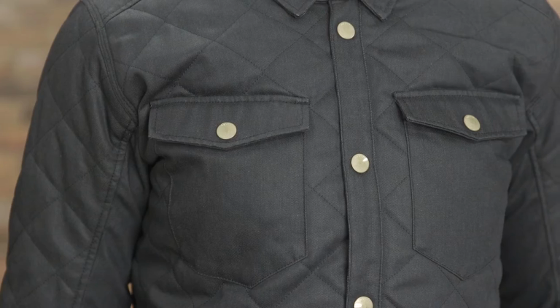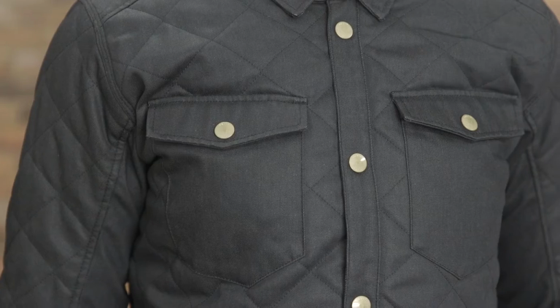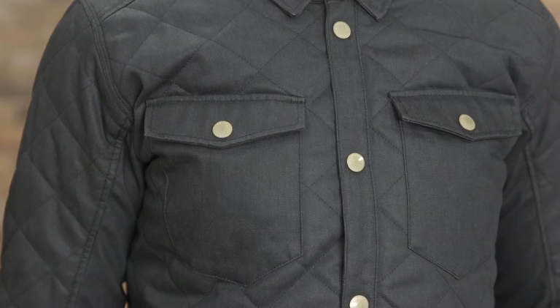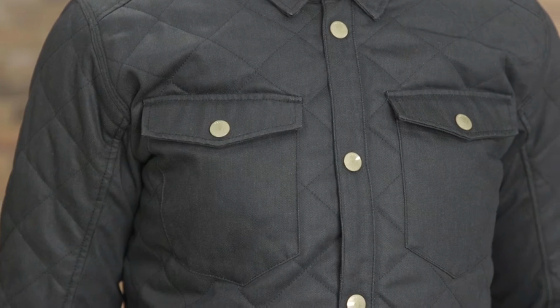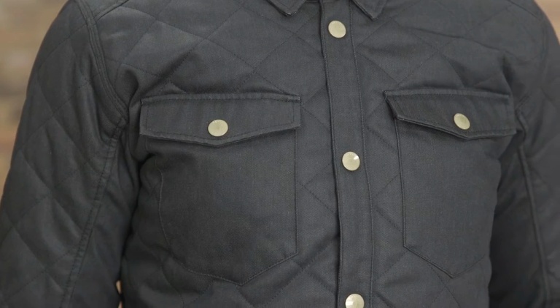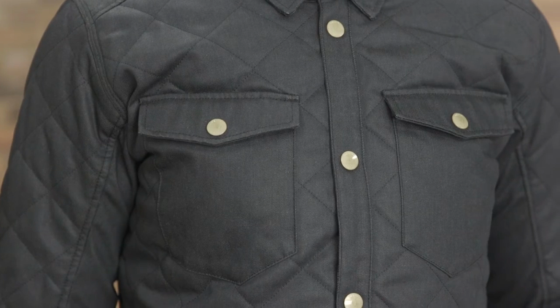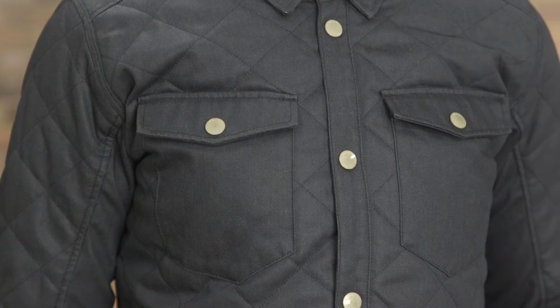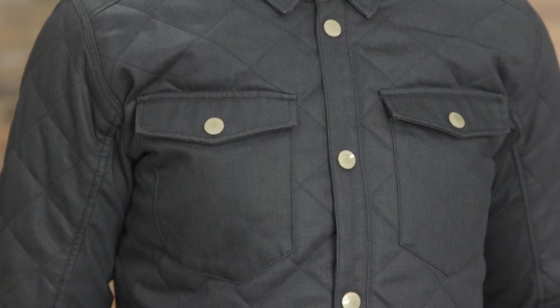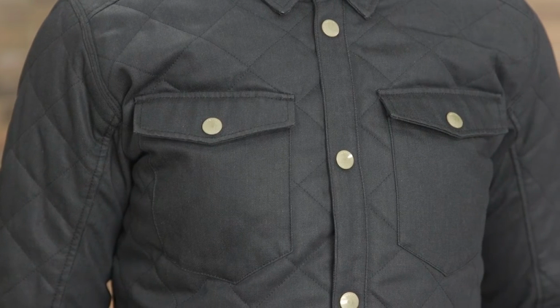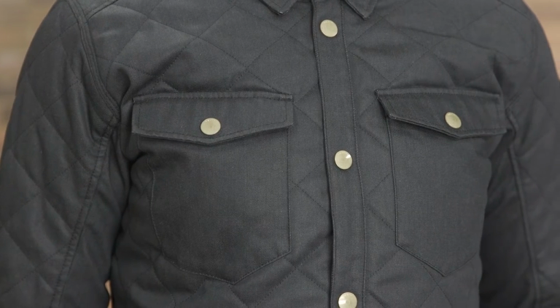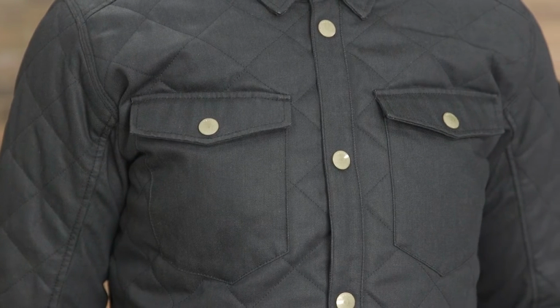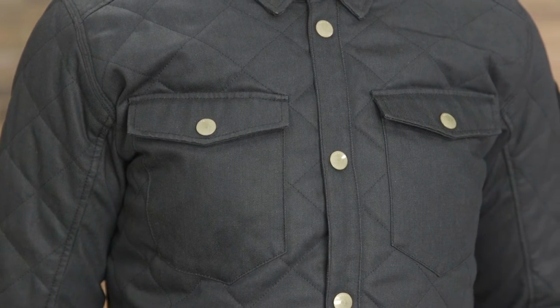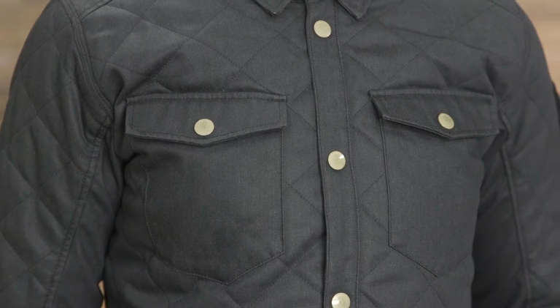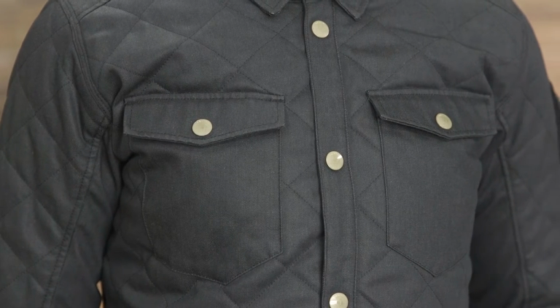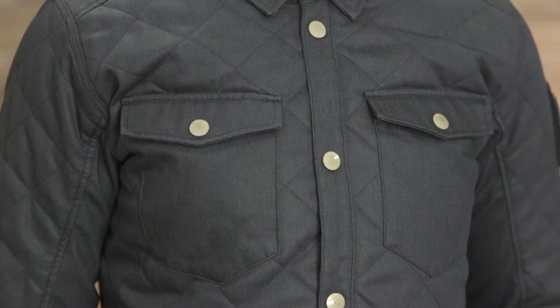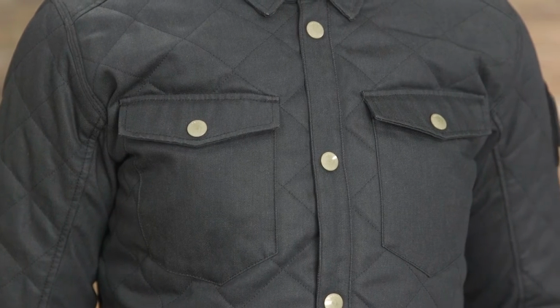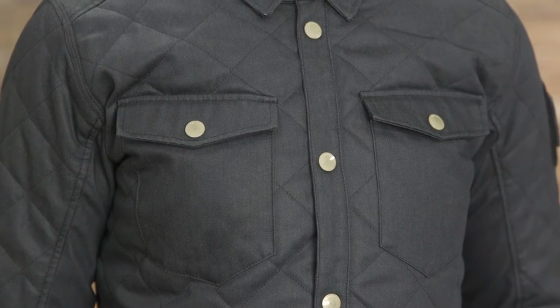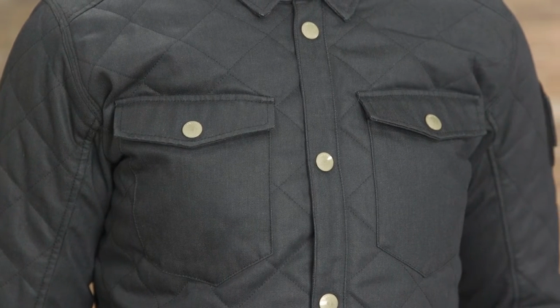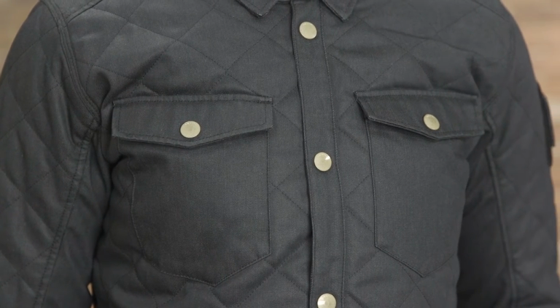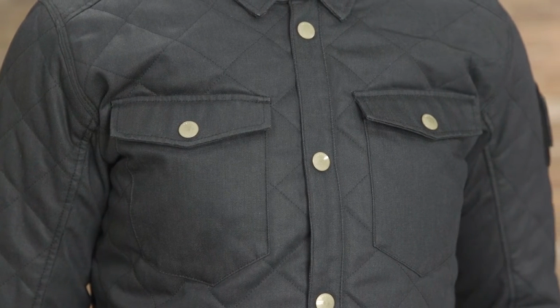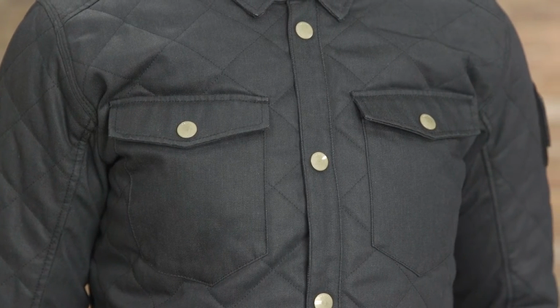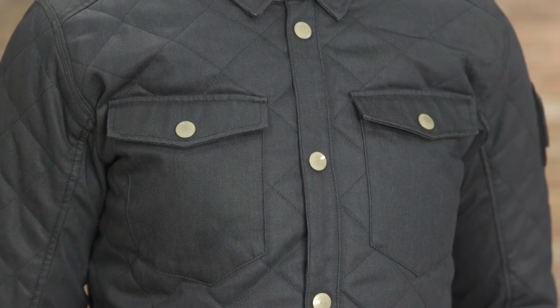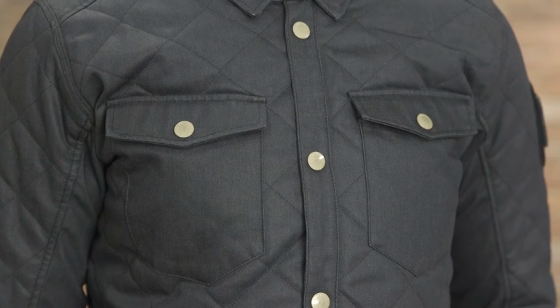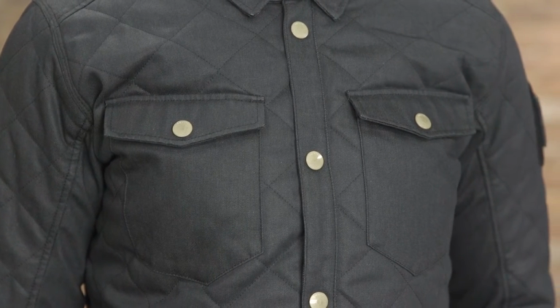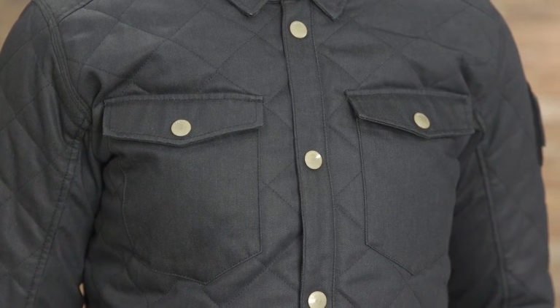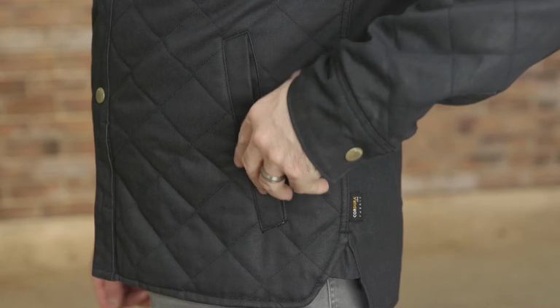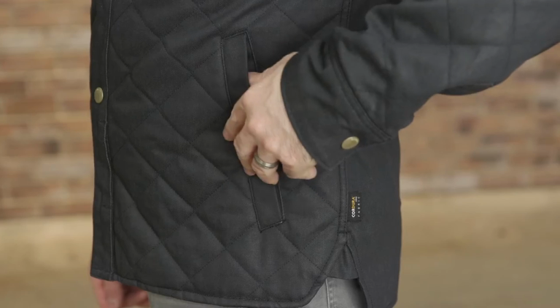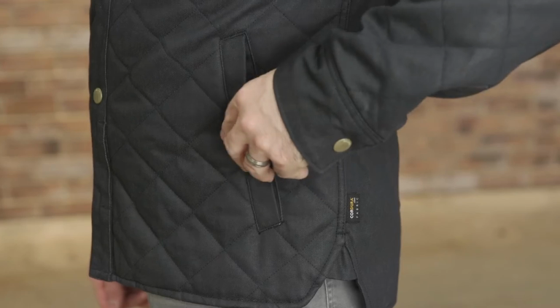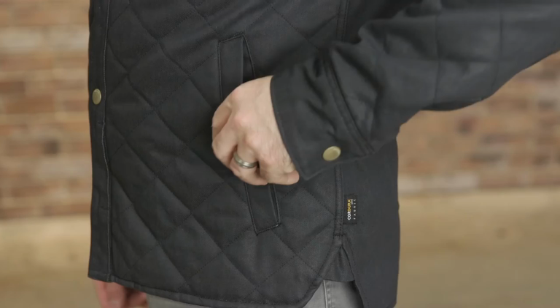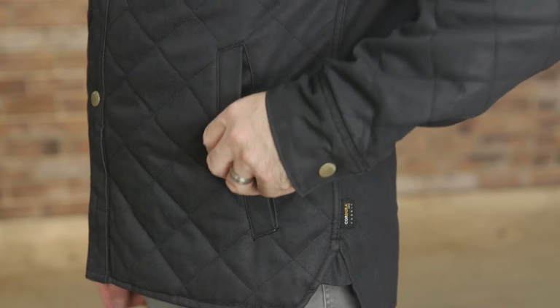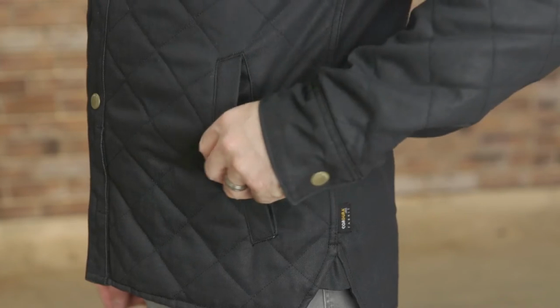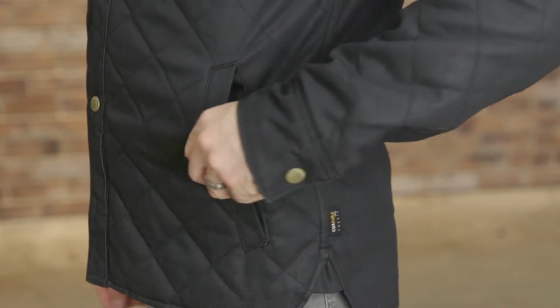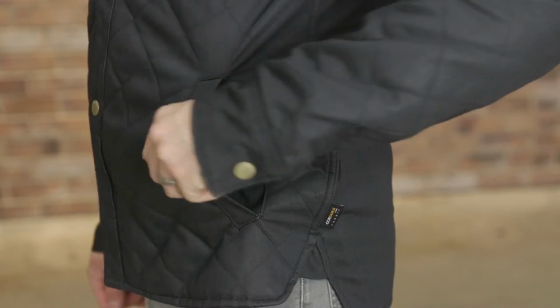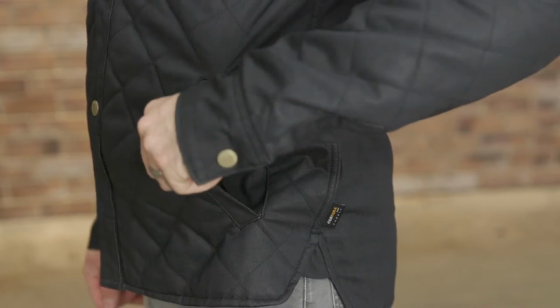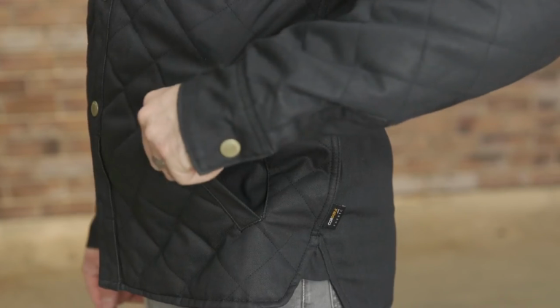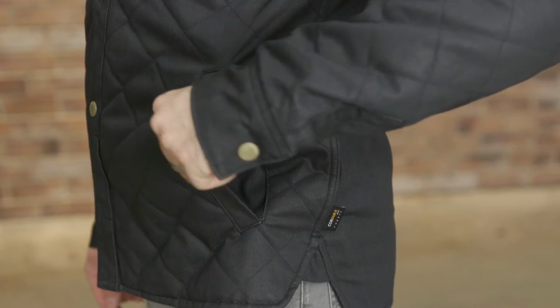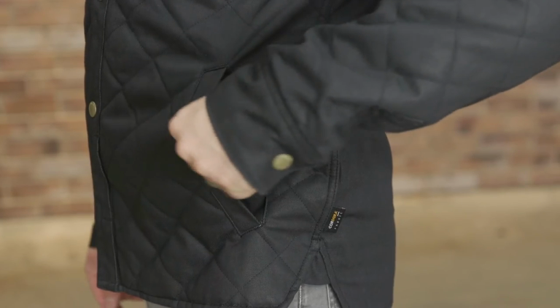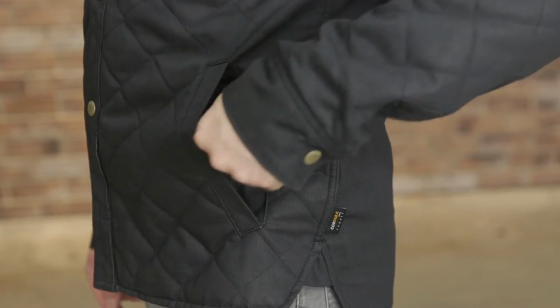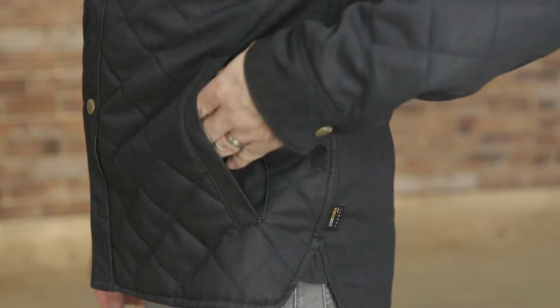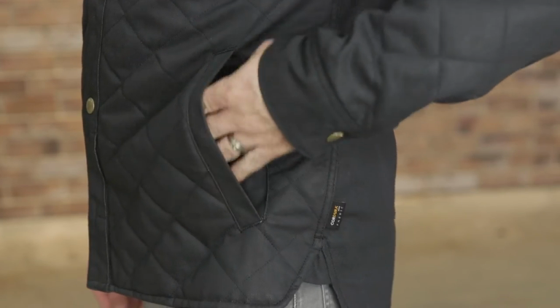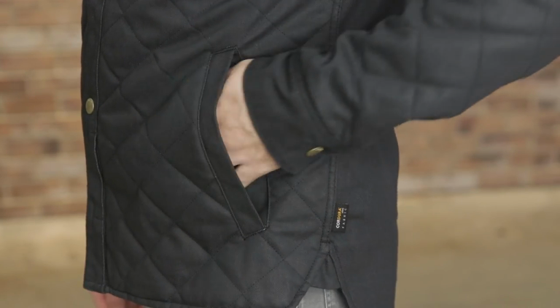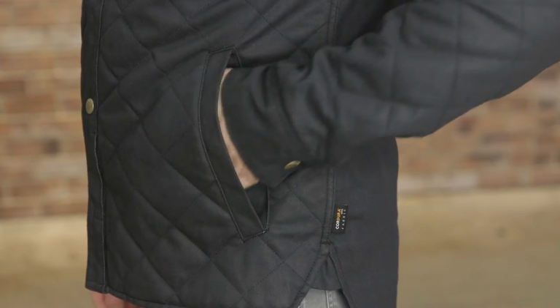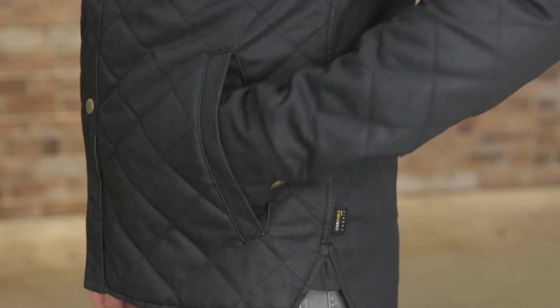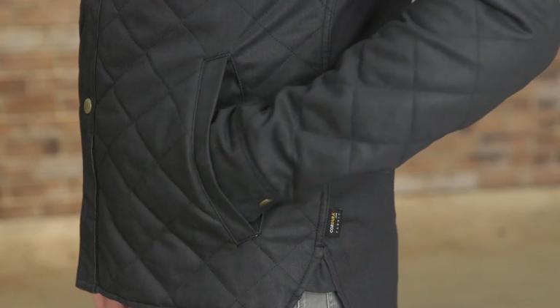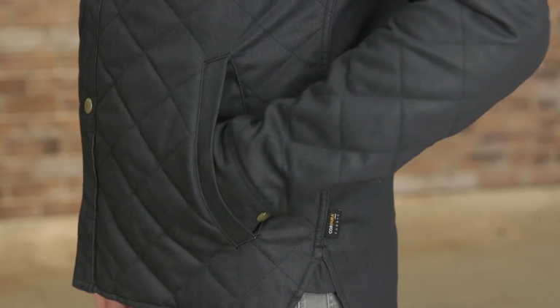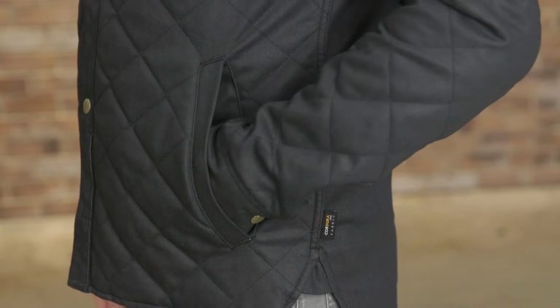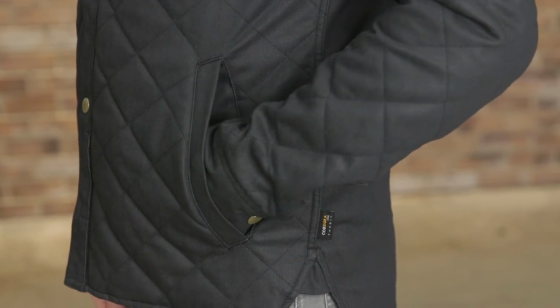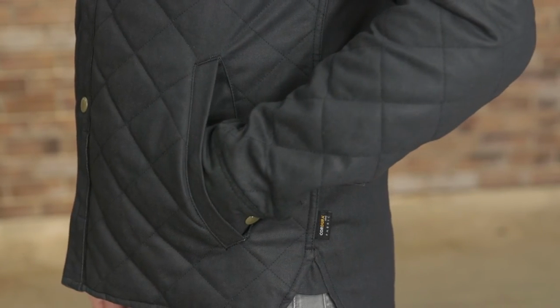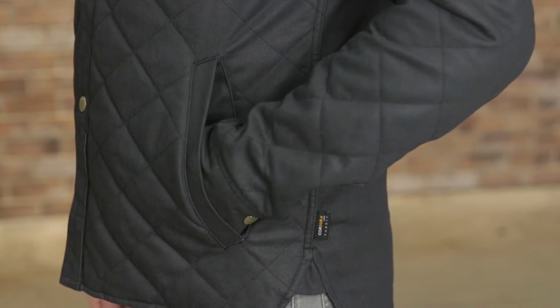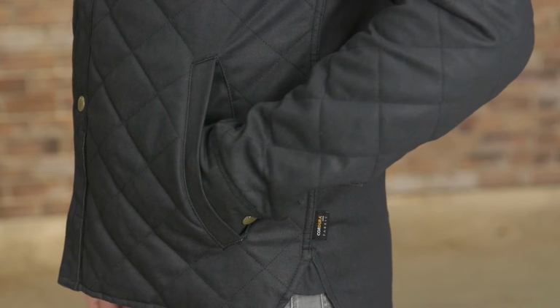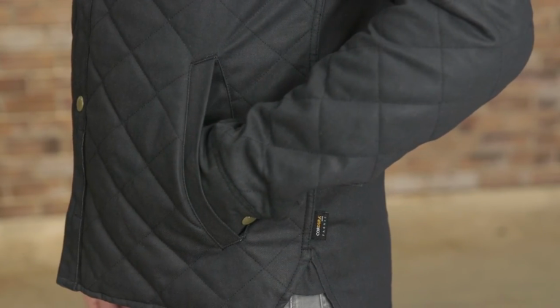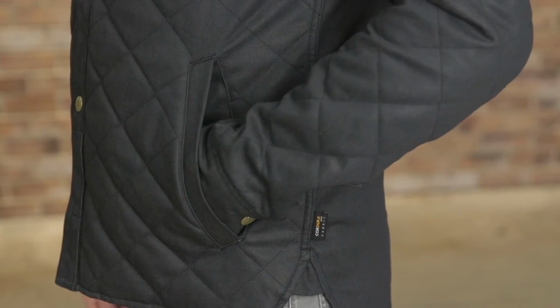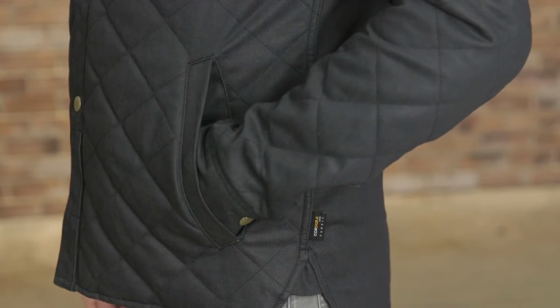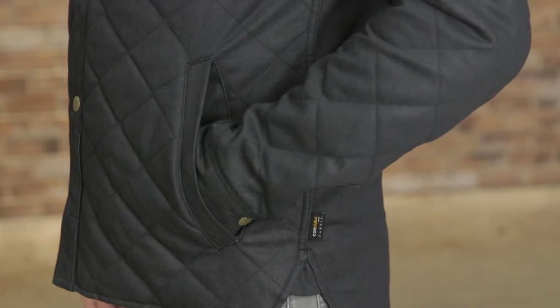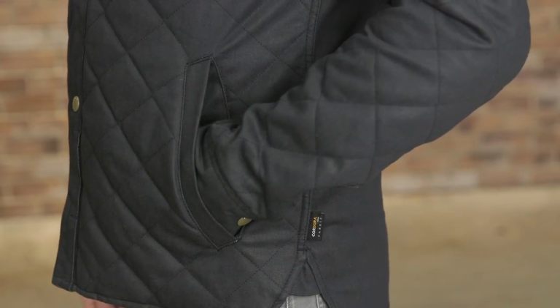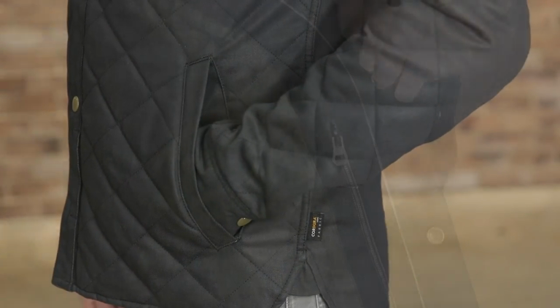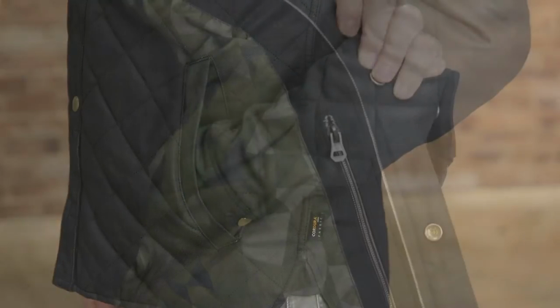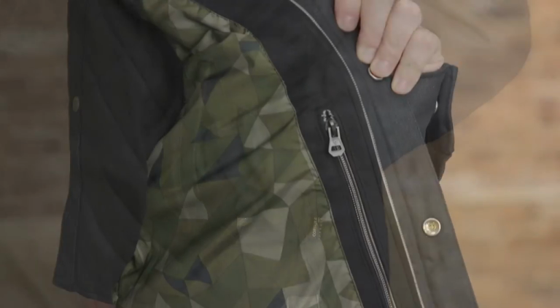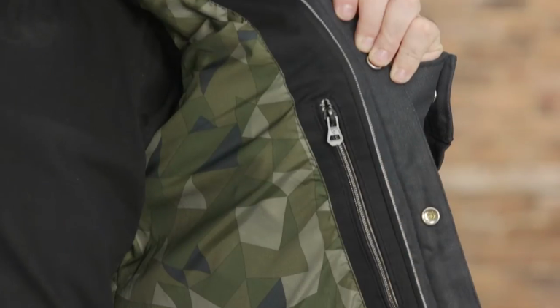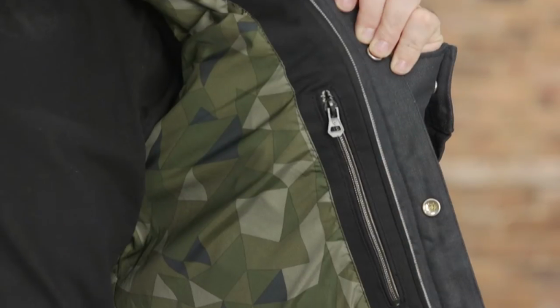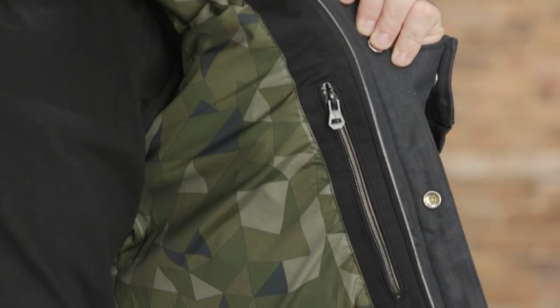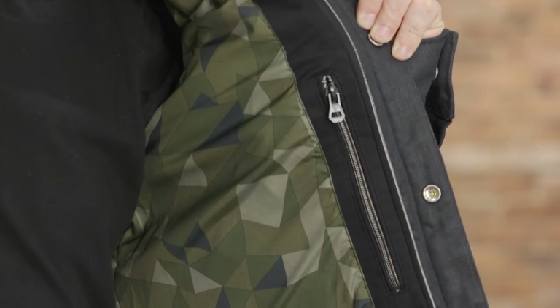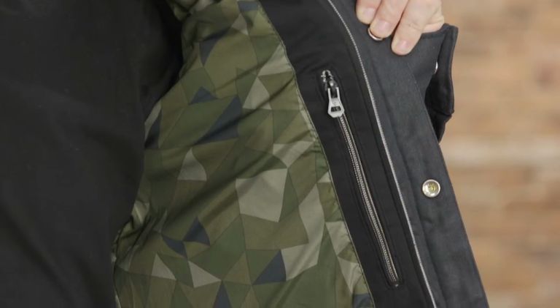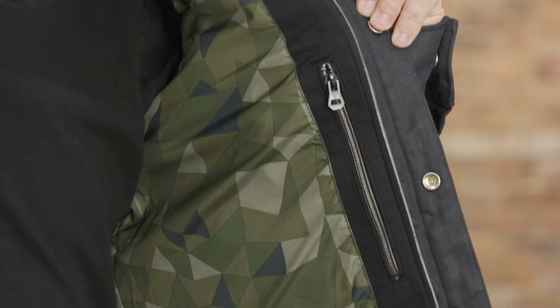Two chest pockets and two hip pockets give the Westport a bit of storage capacity. There's an inner pocket also.